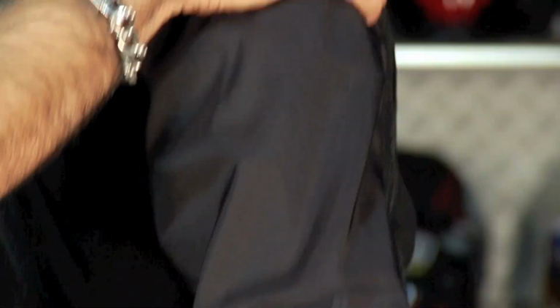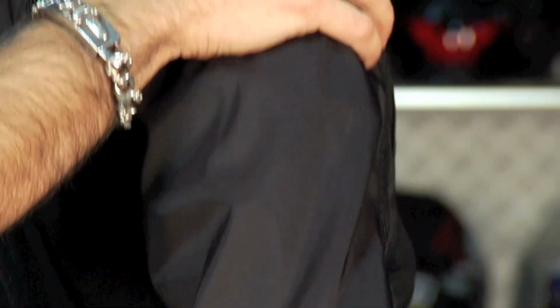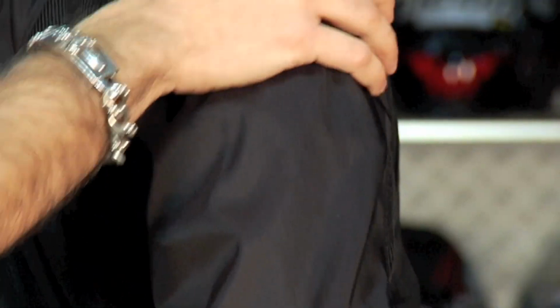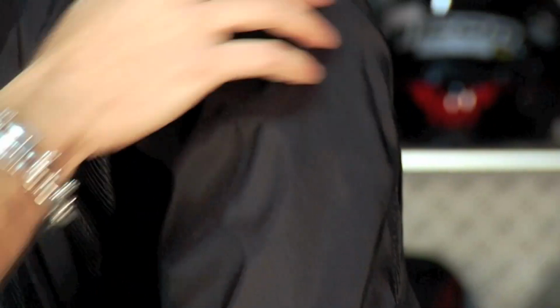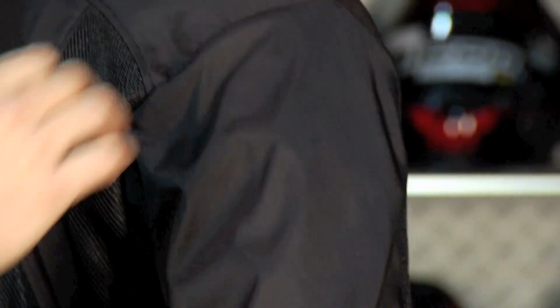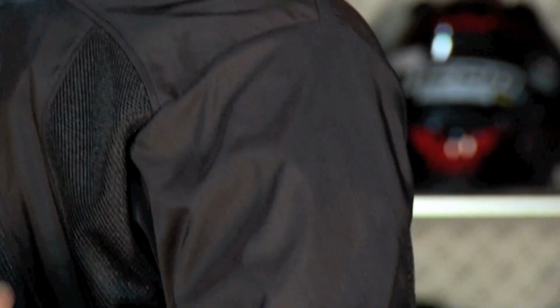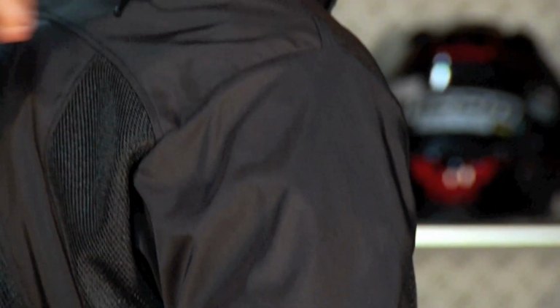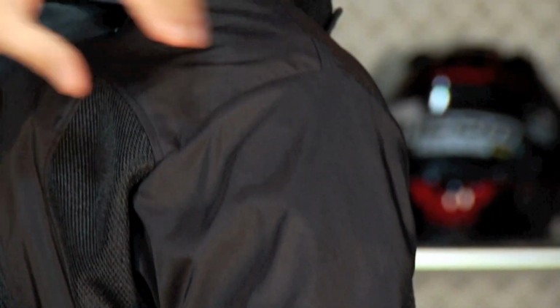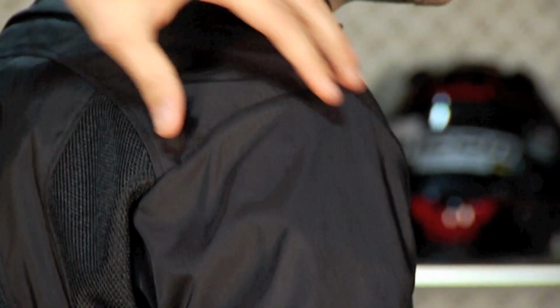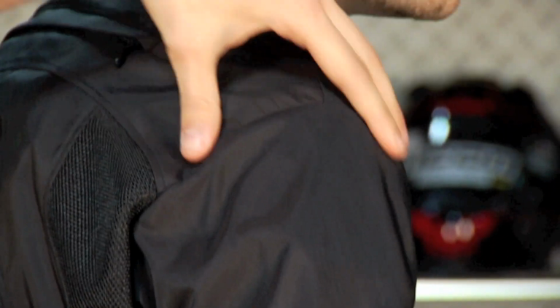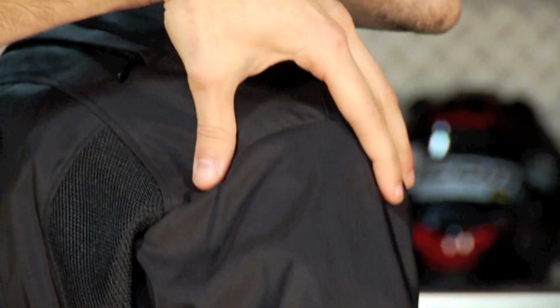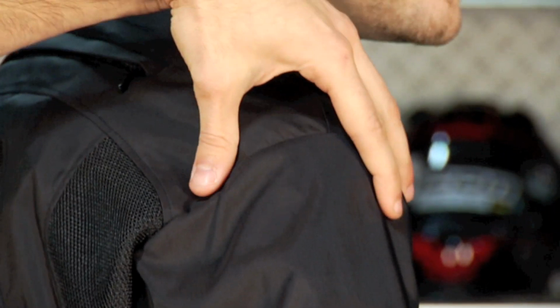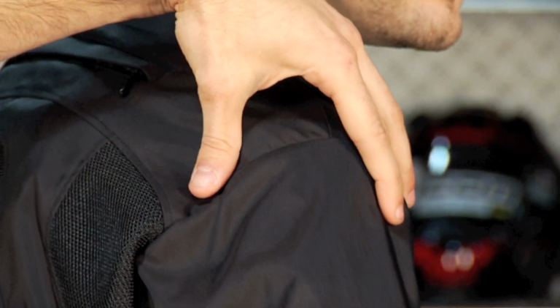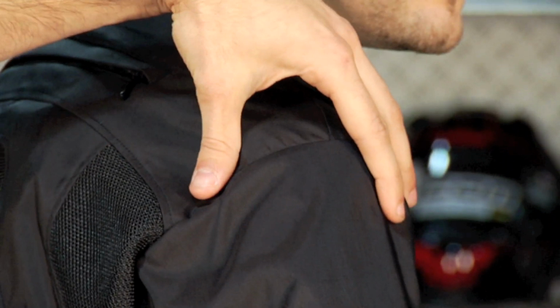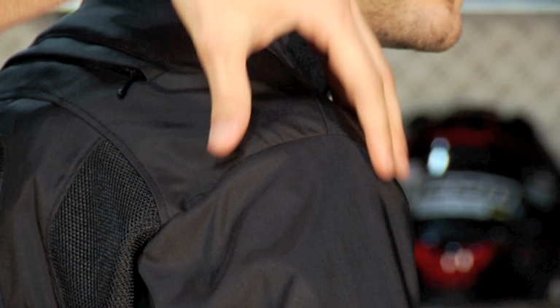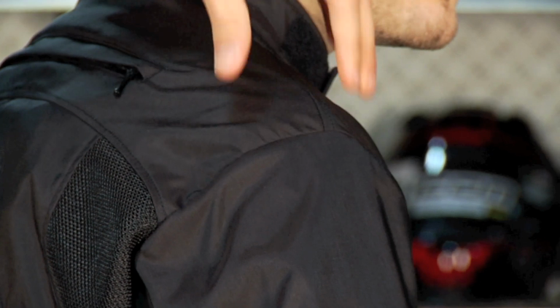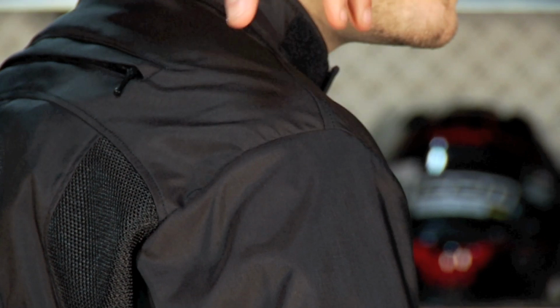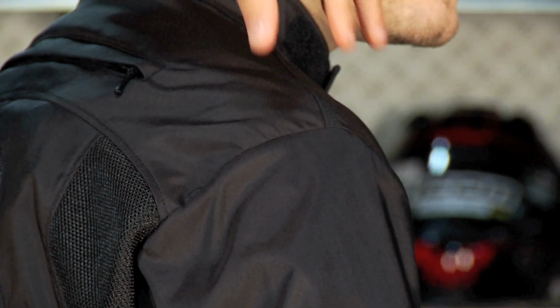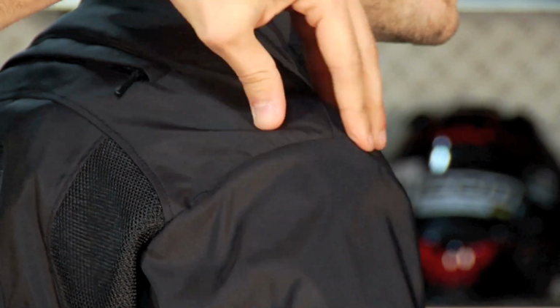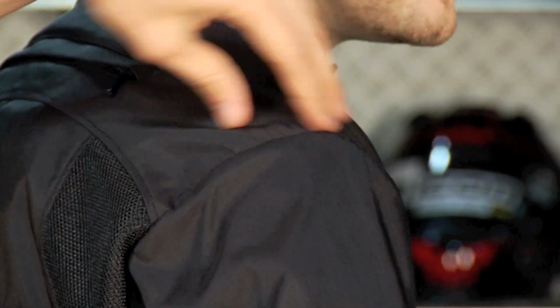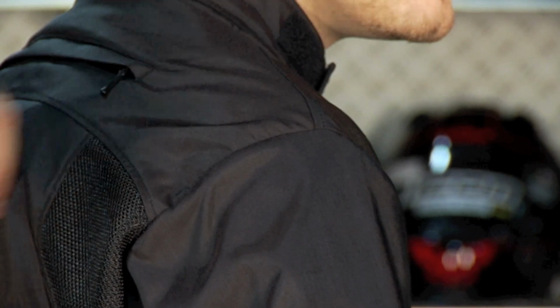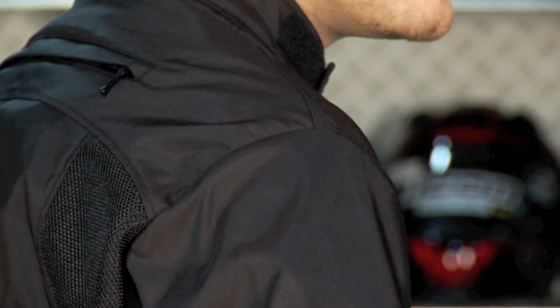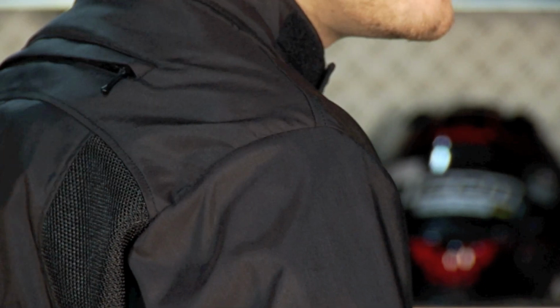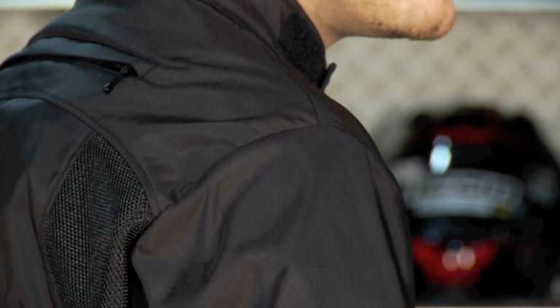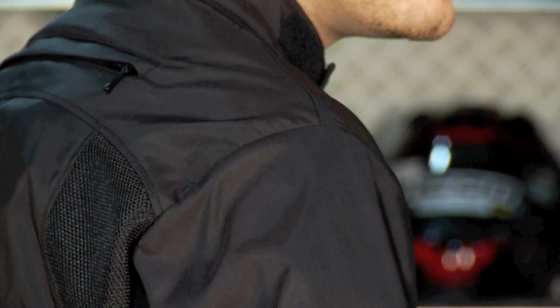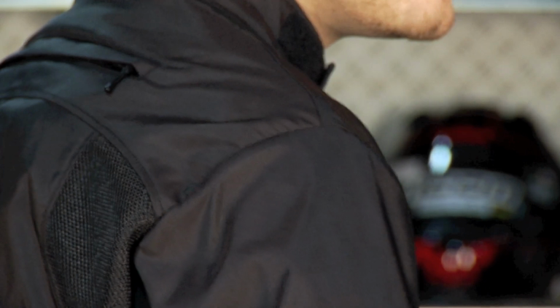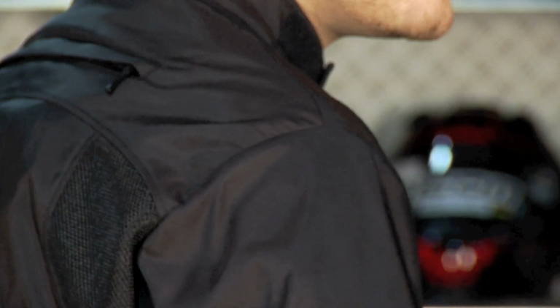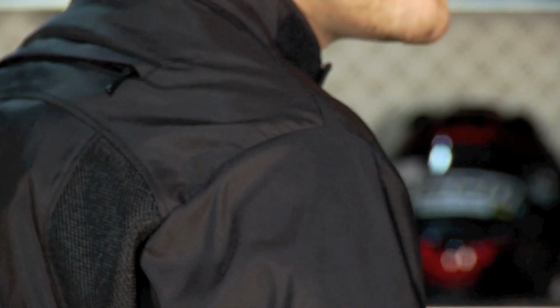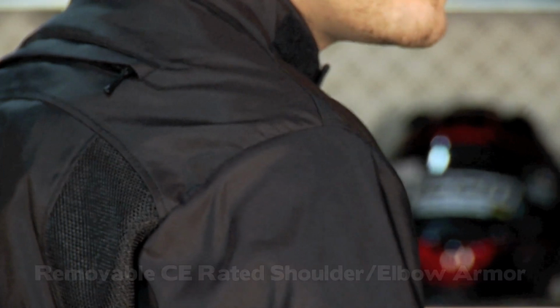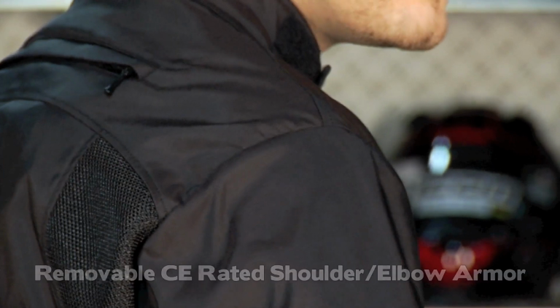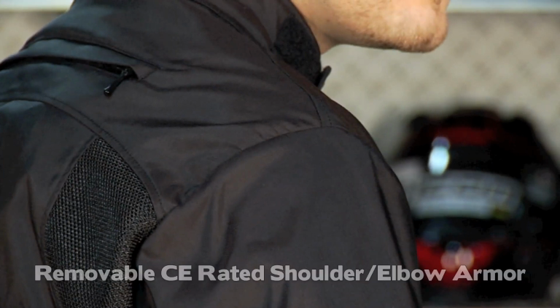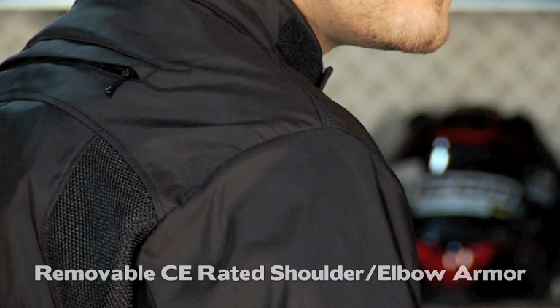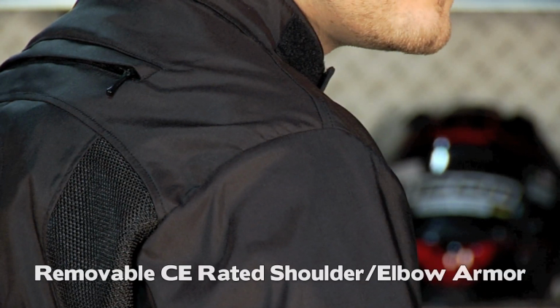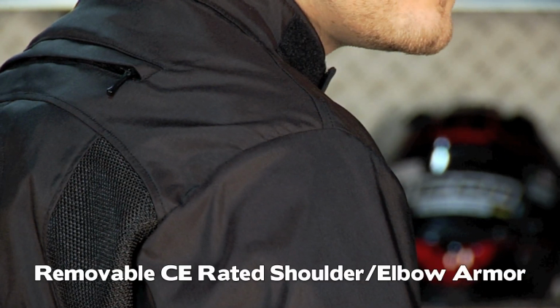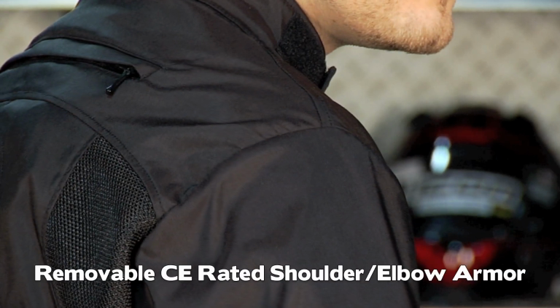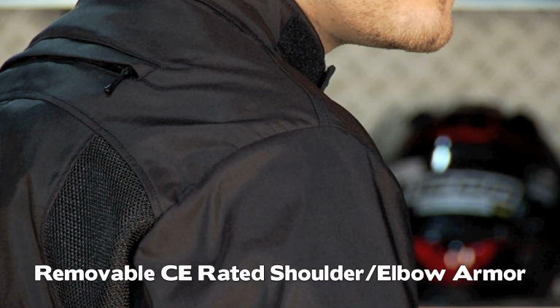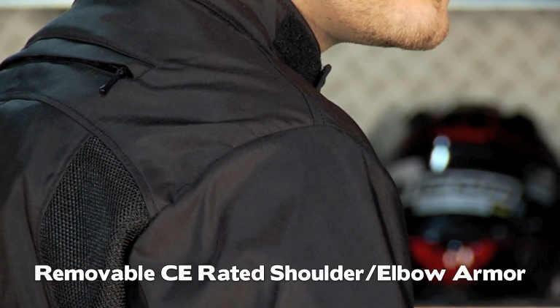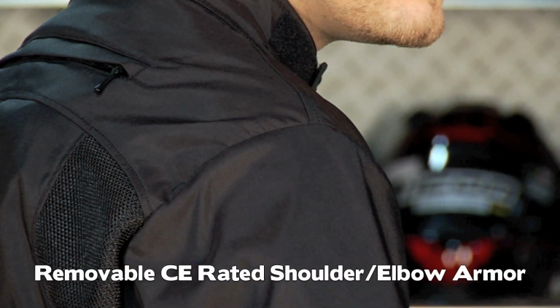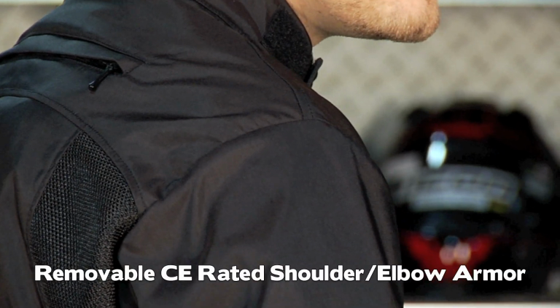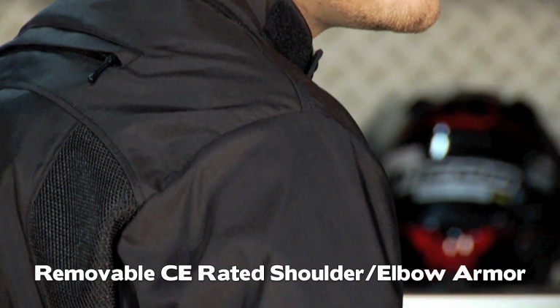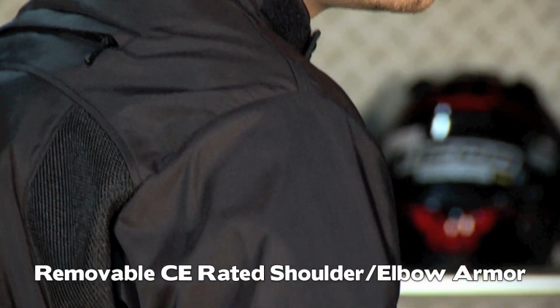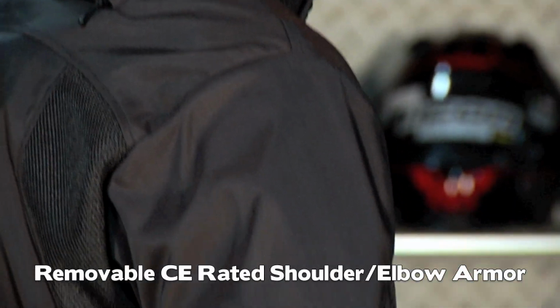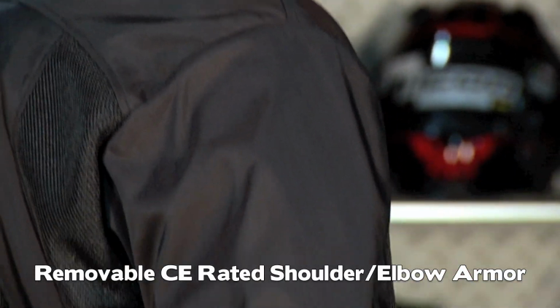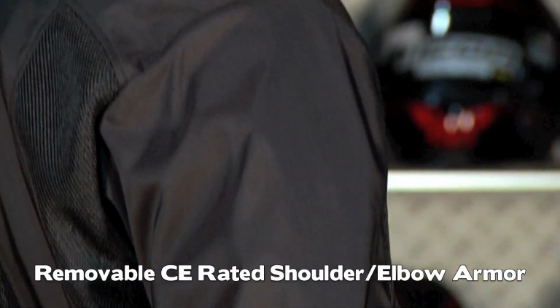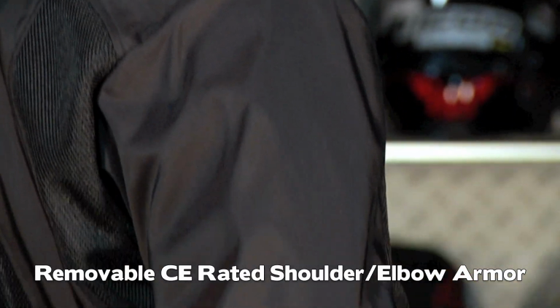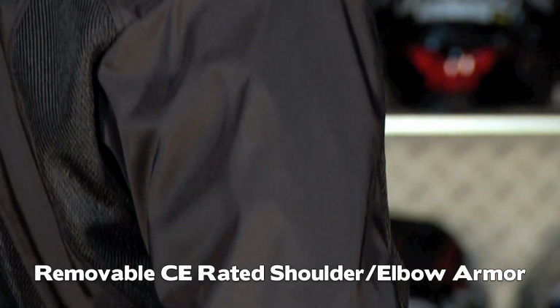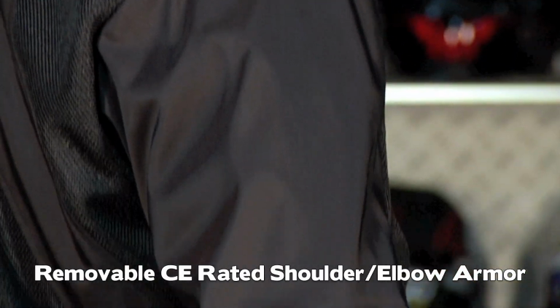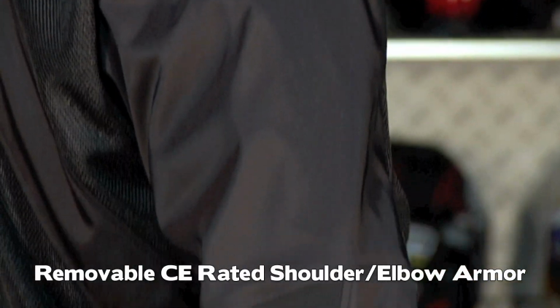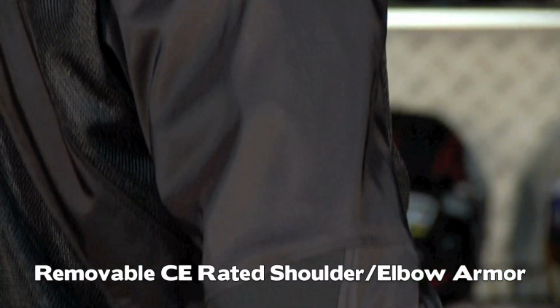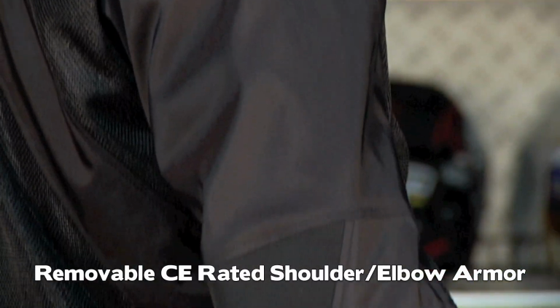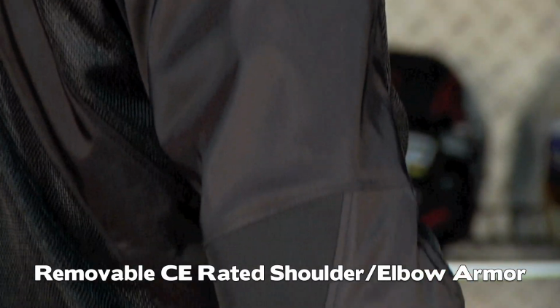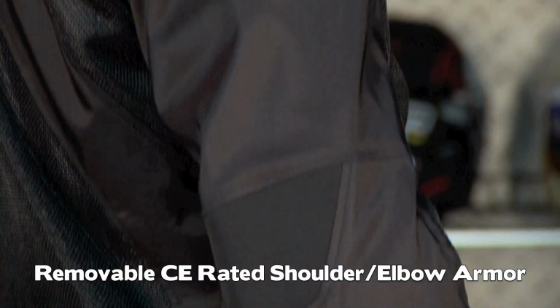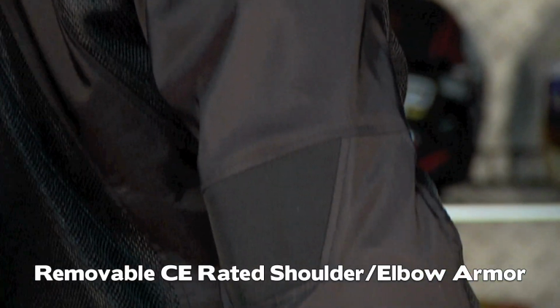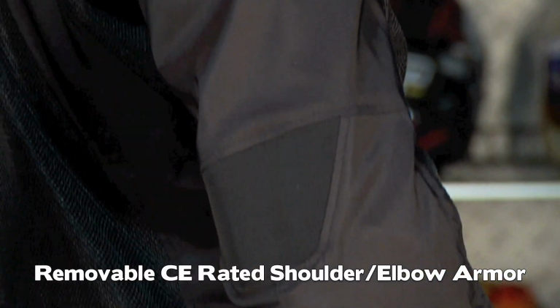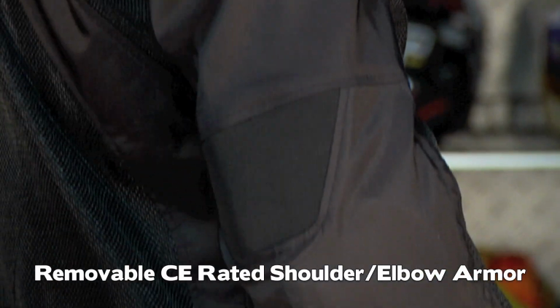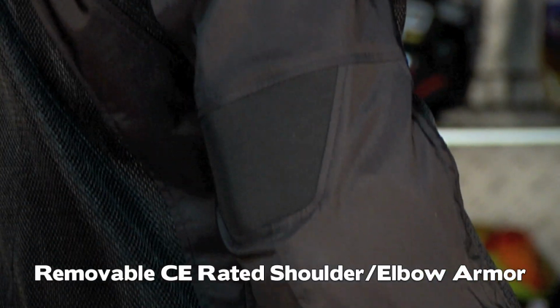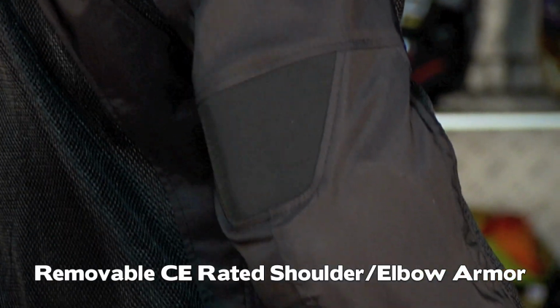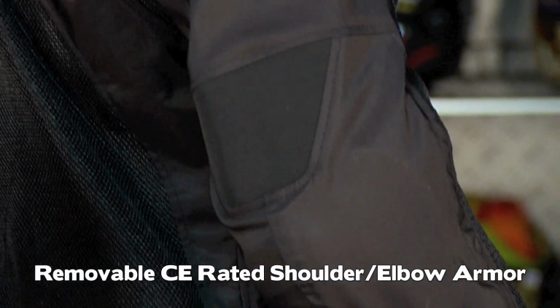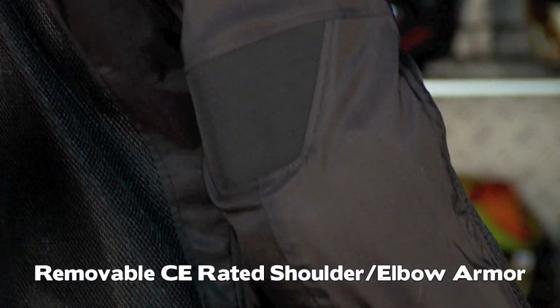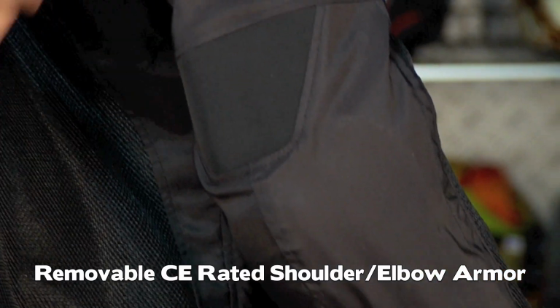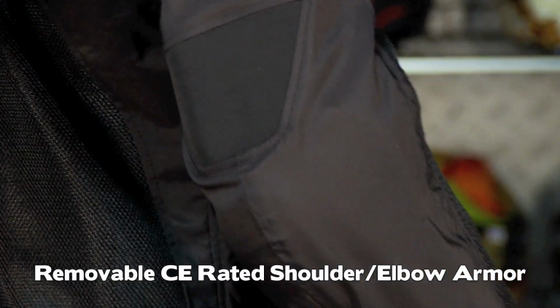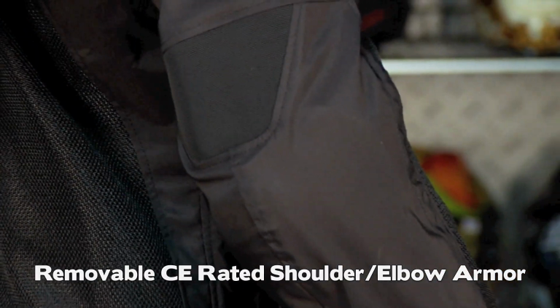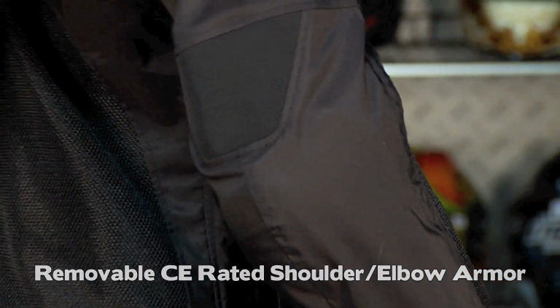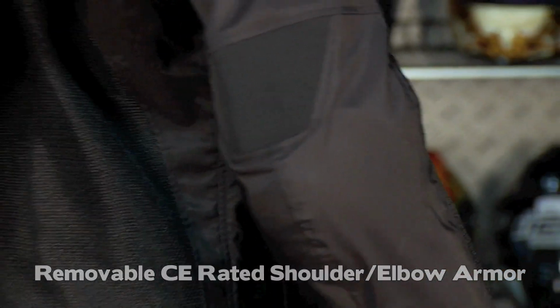CE rated armor that's removable in the shoulders as well as elbow and forearm. It's basic, it's removable, it's CE rated, and it's proprietary to Dainese.